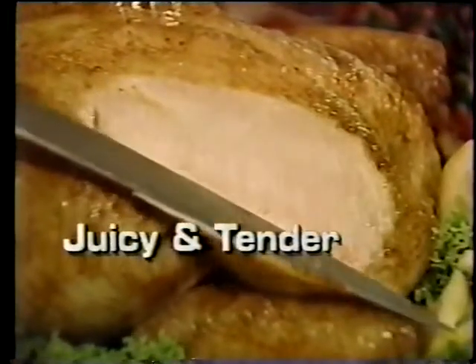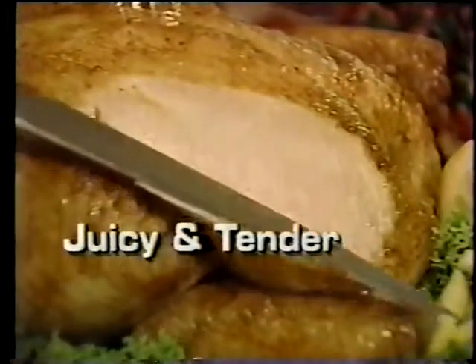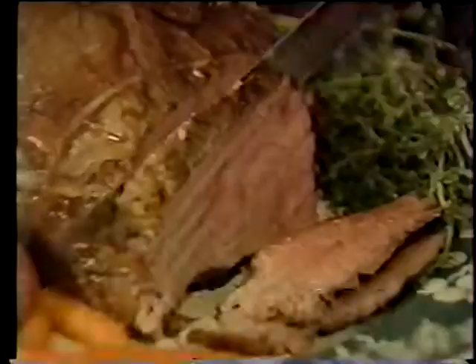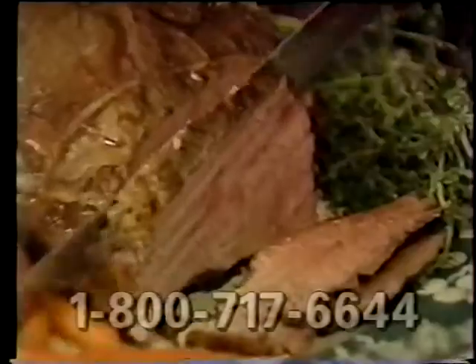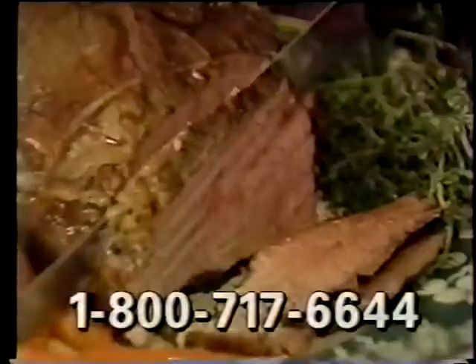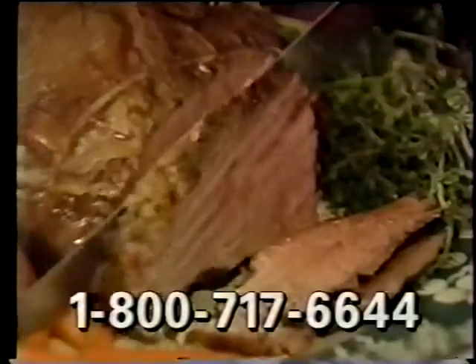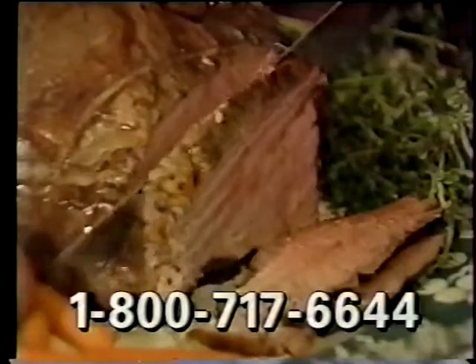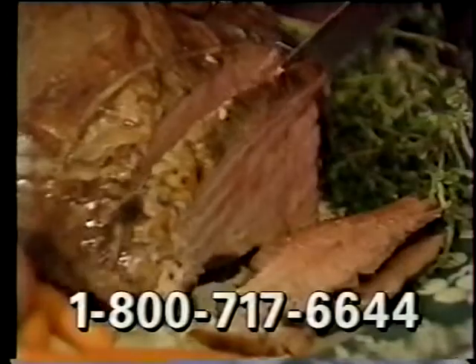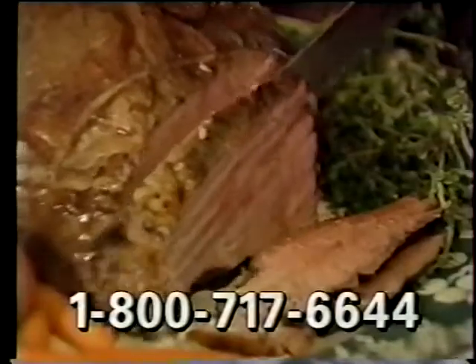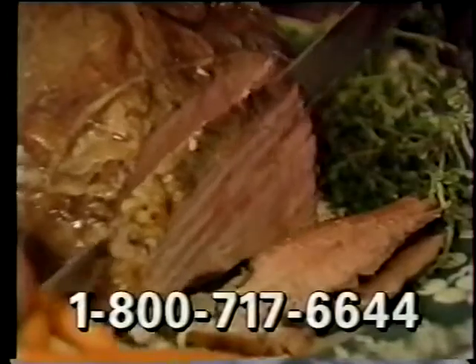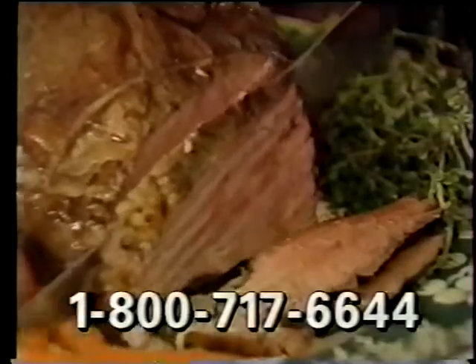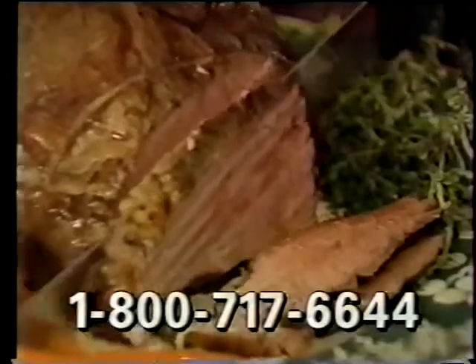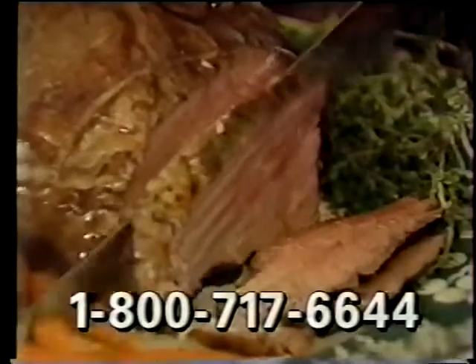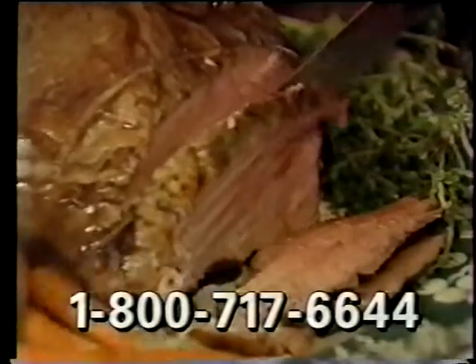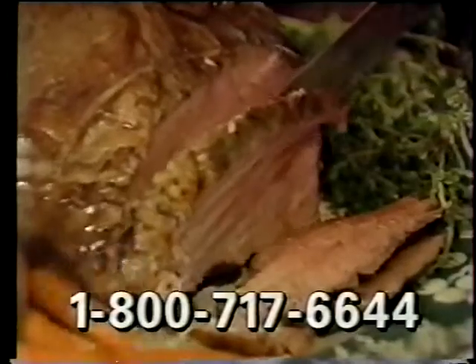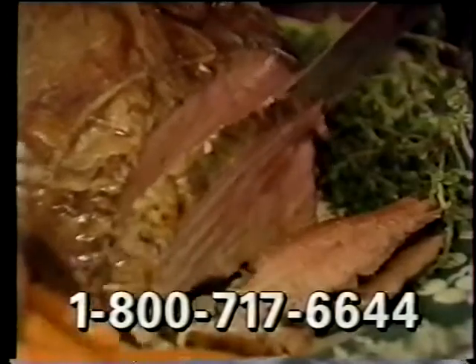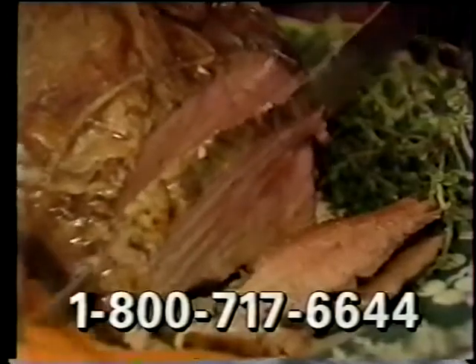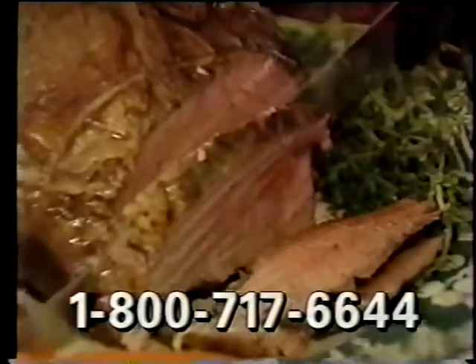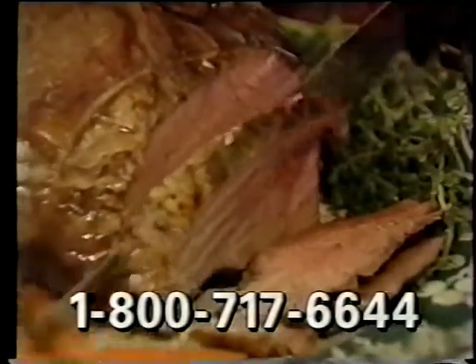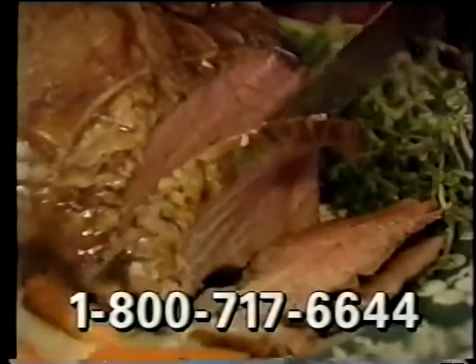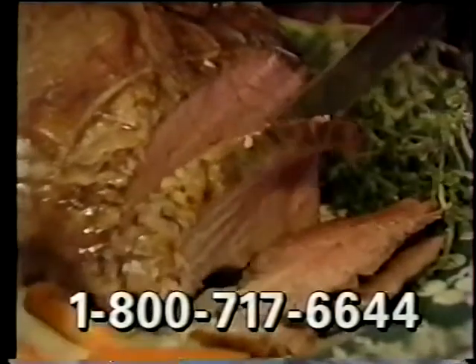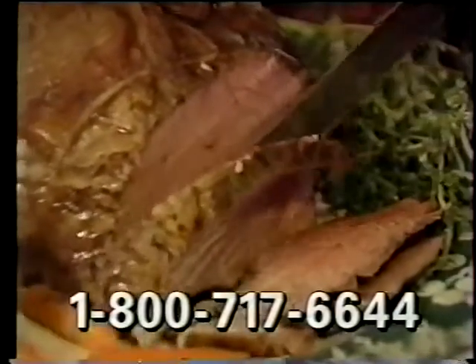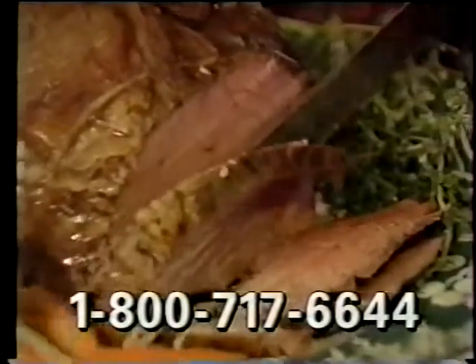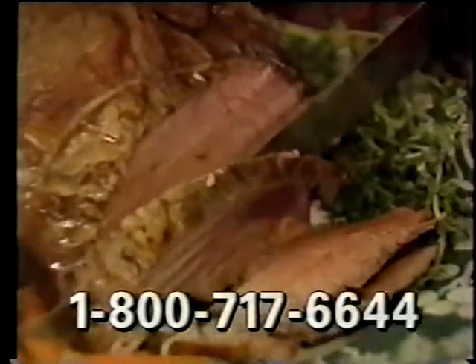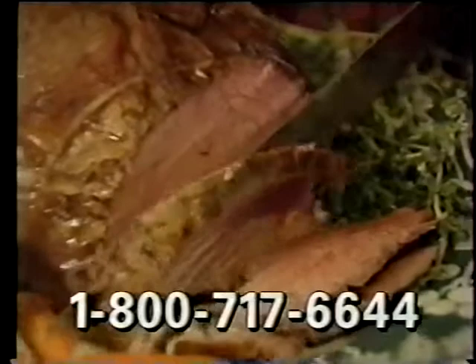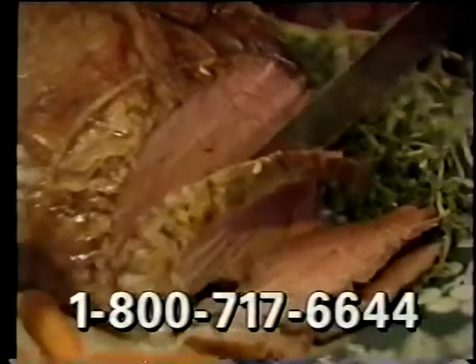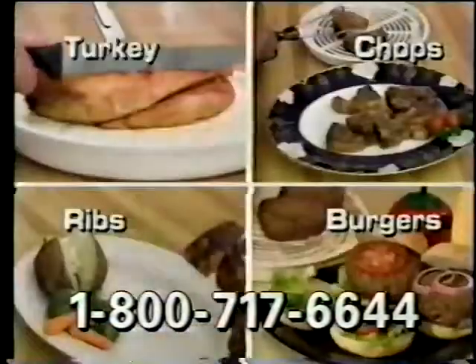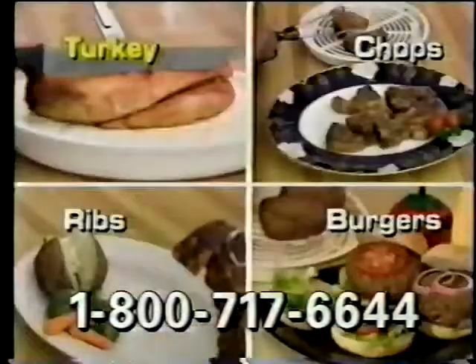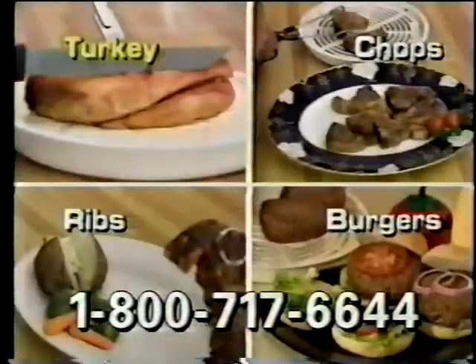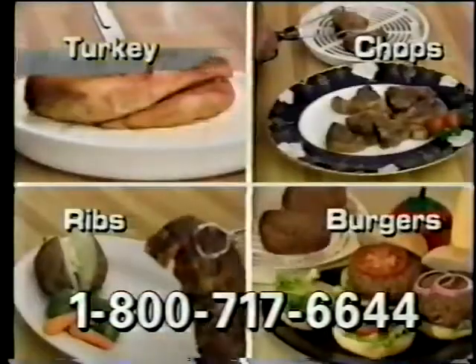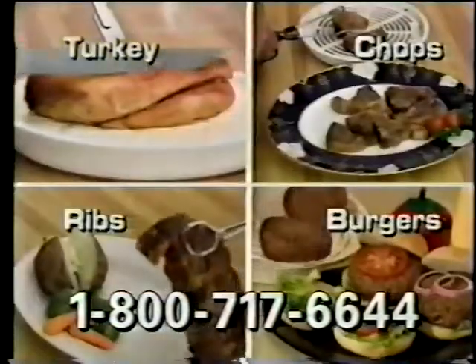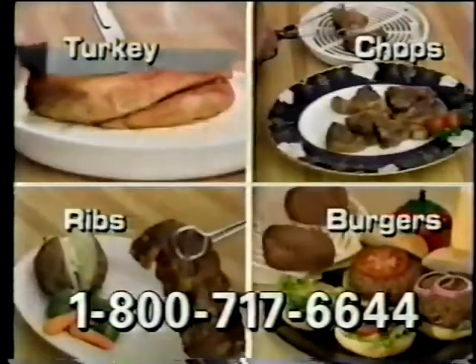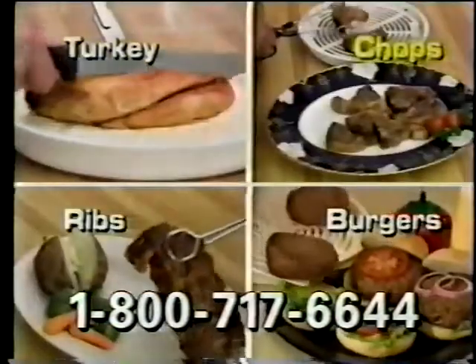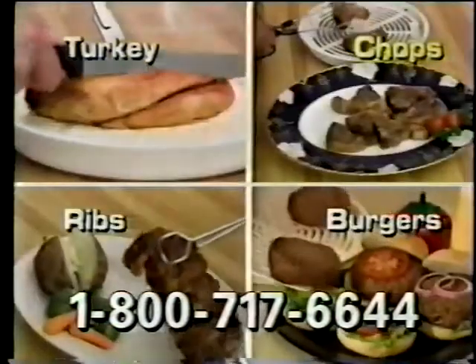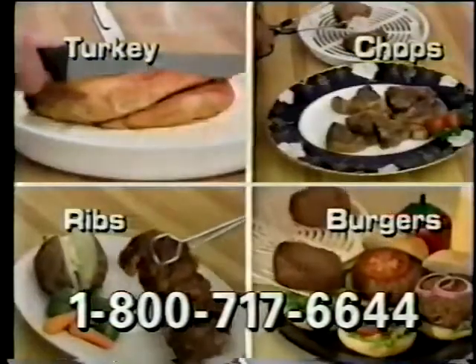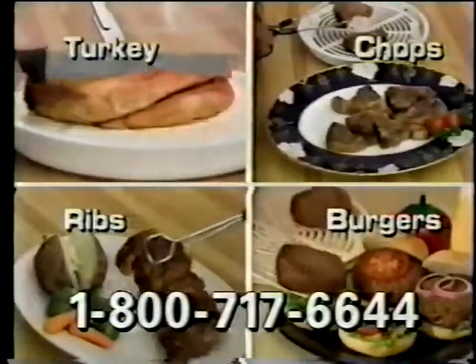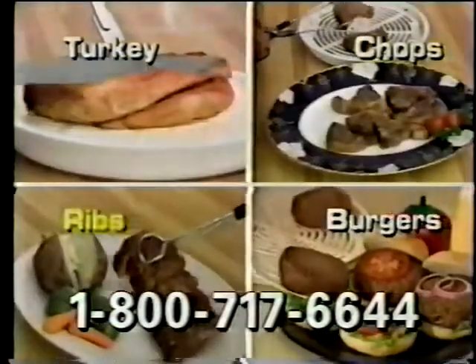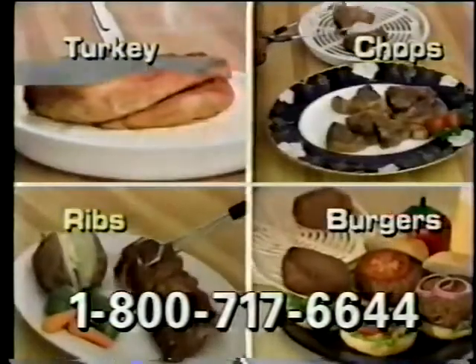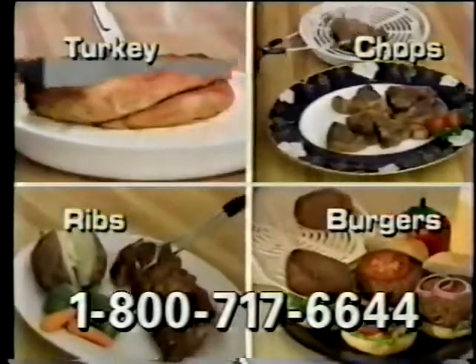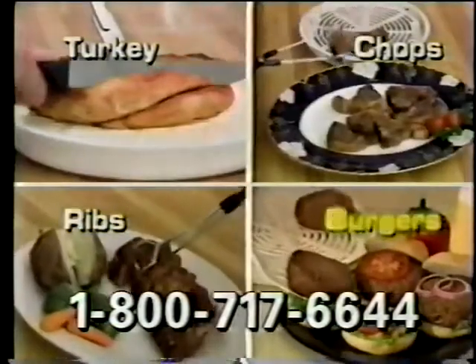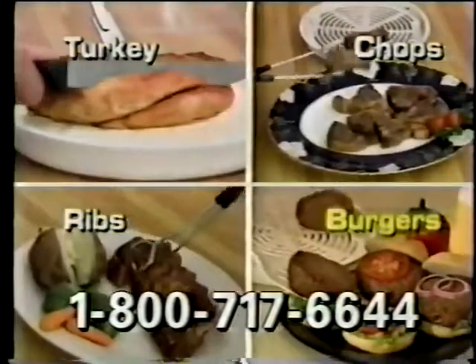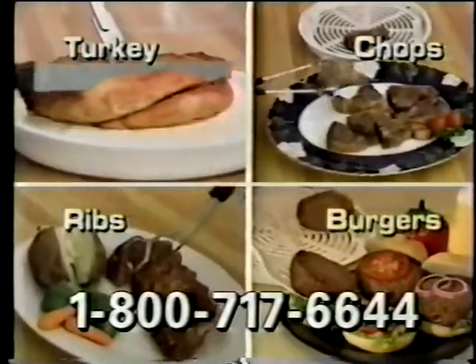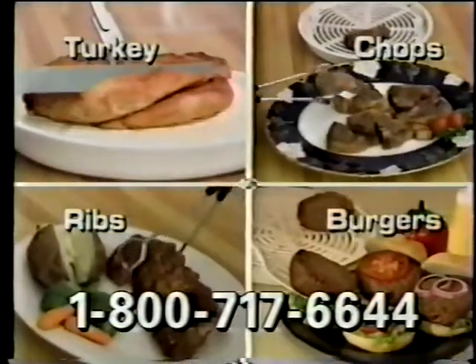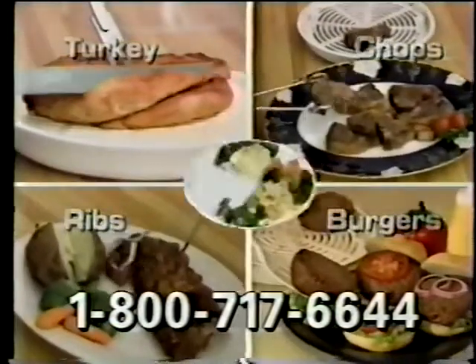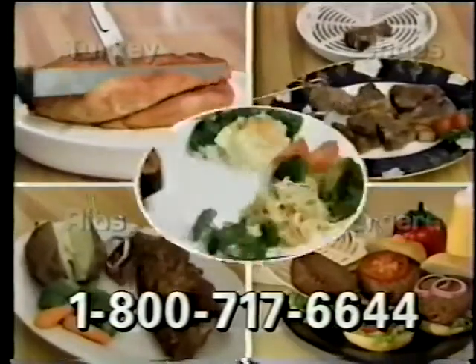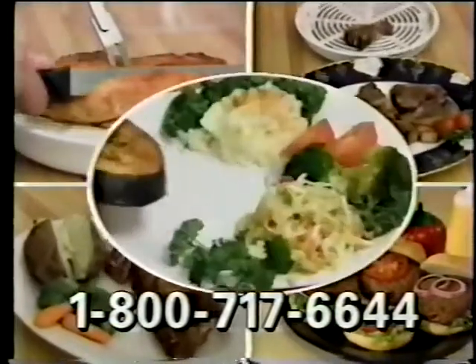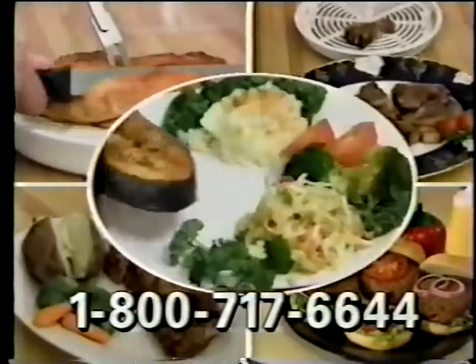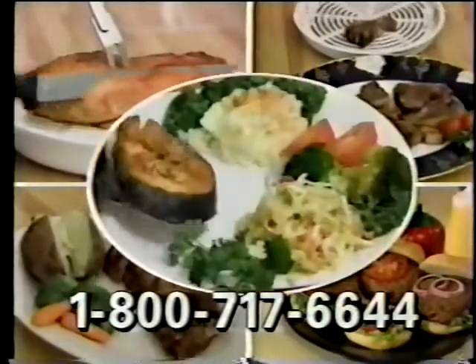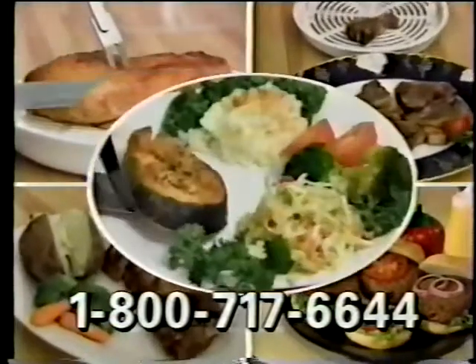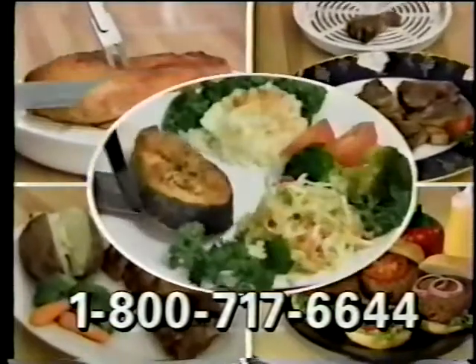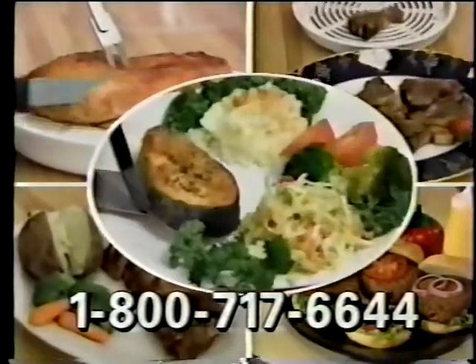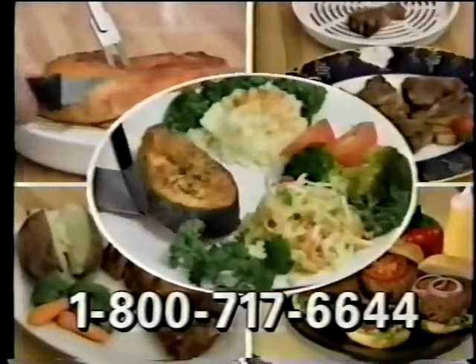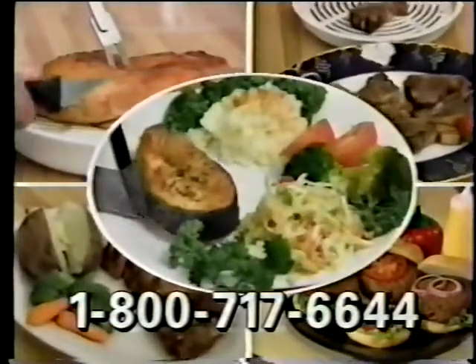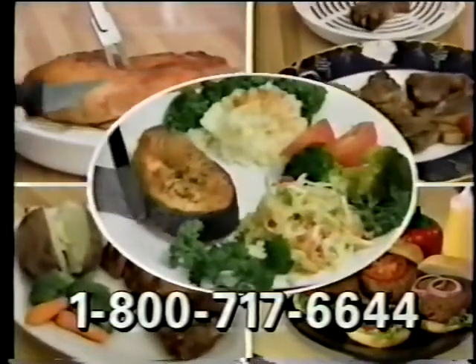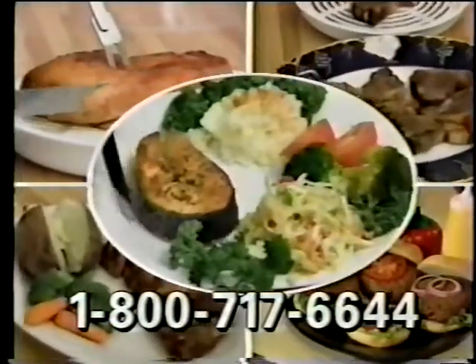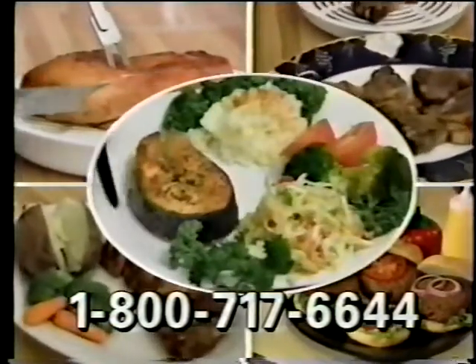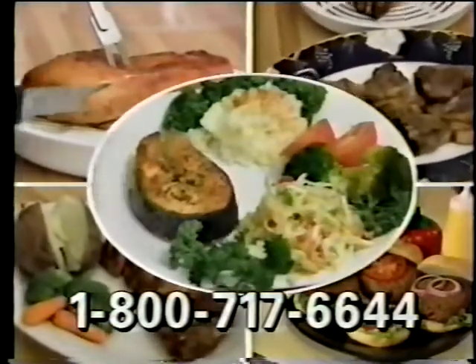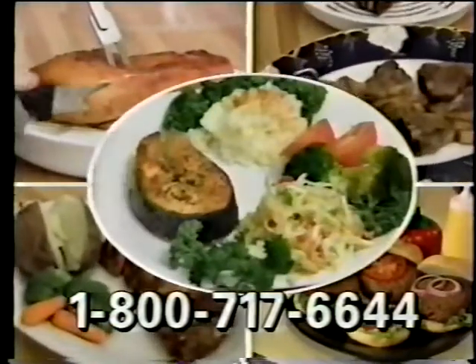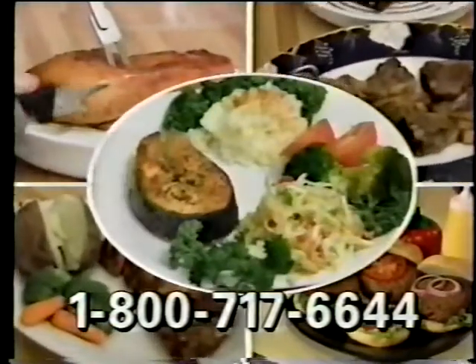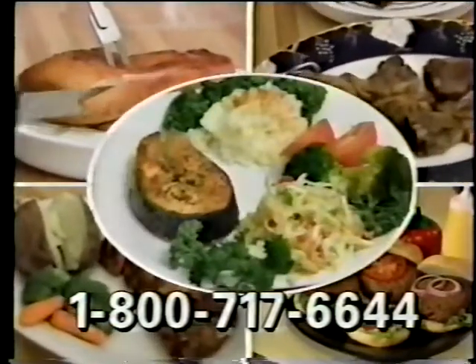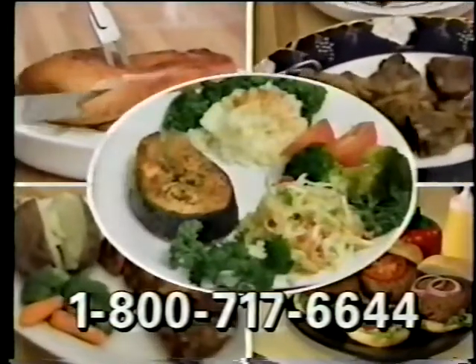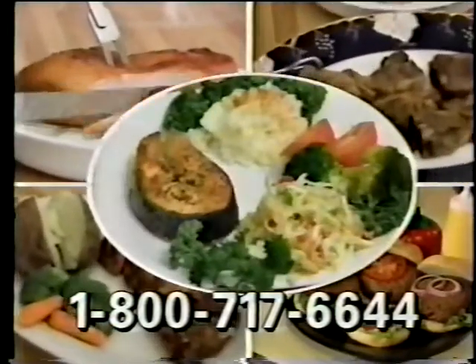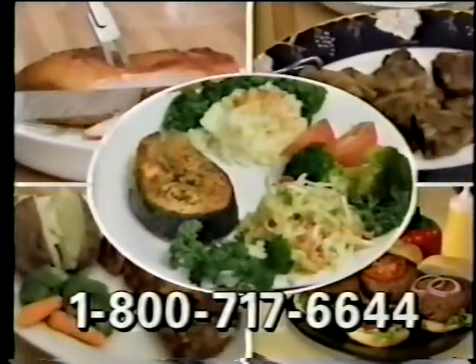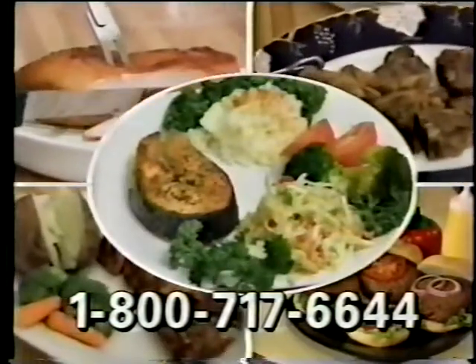With Micro Roast, this roast is perfectly done in only 36 minutes. Enjoy turkey, lamb chops, ribs, burgers, even salmon. It's hard to believe they were done in the microwave.